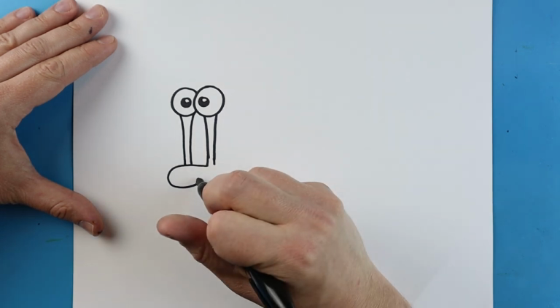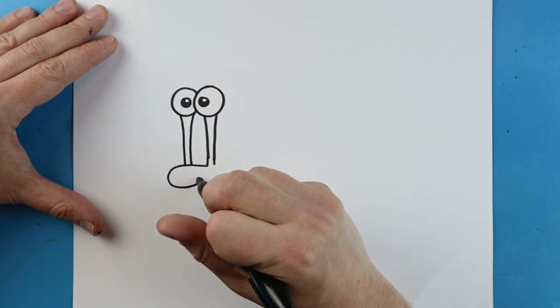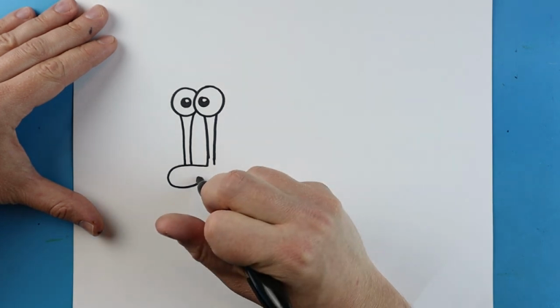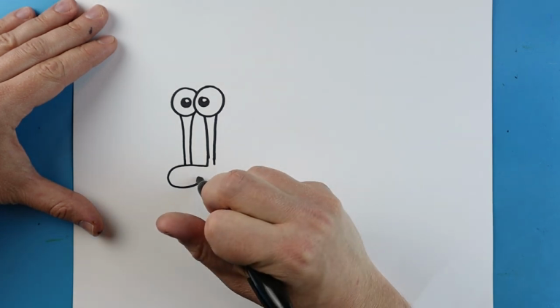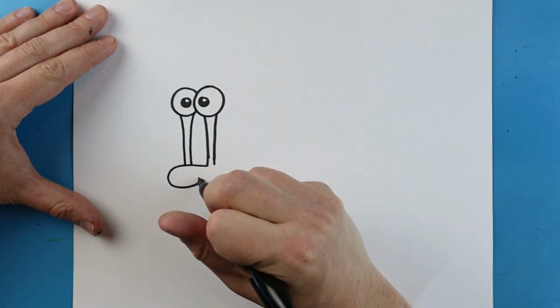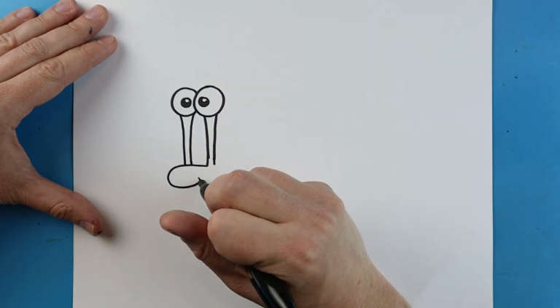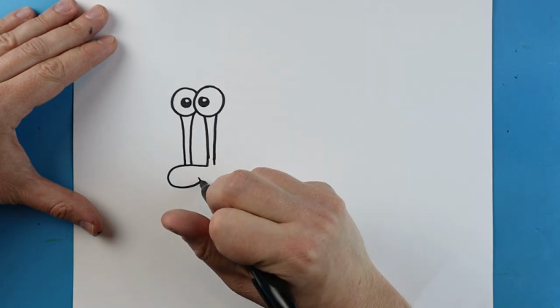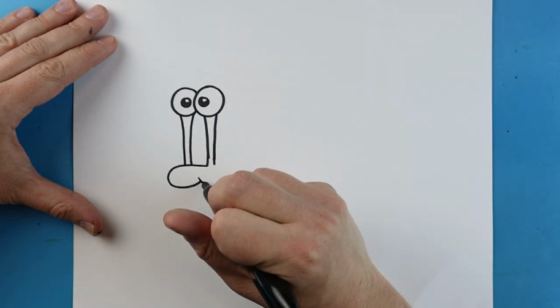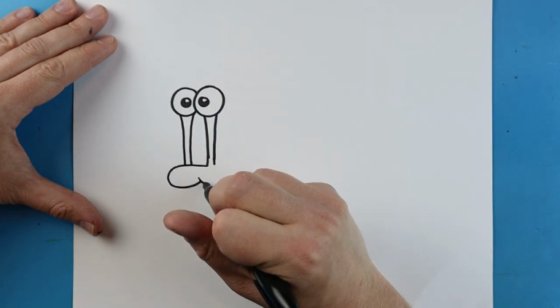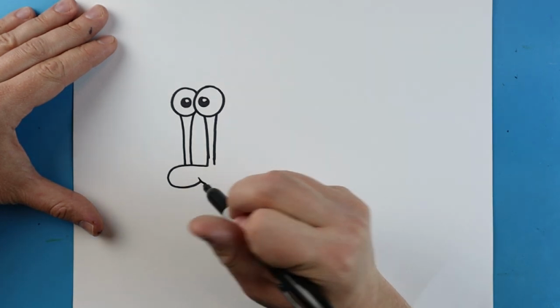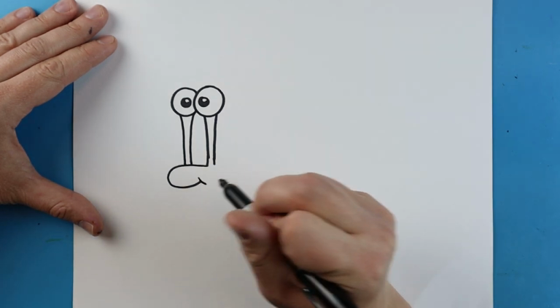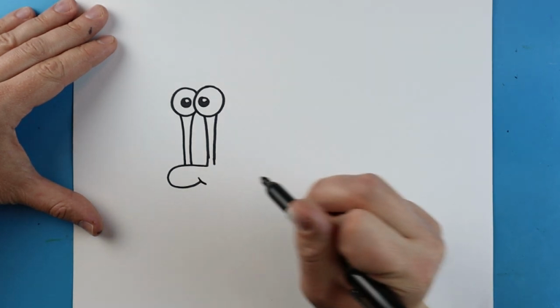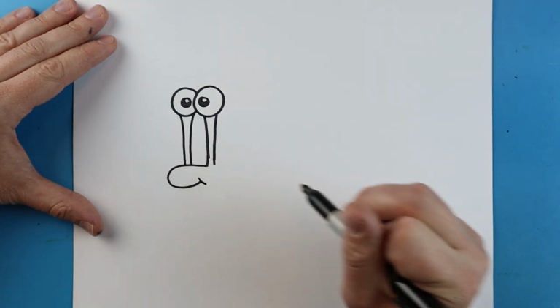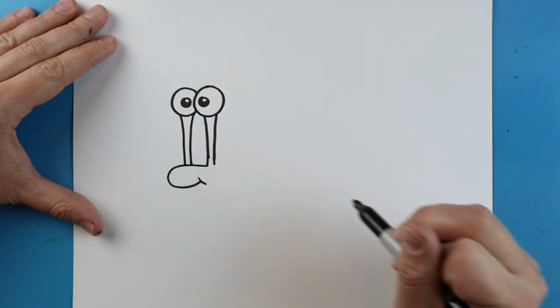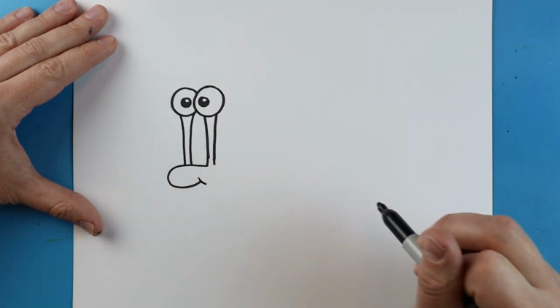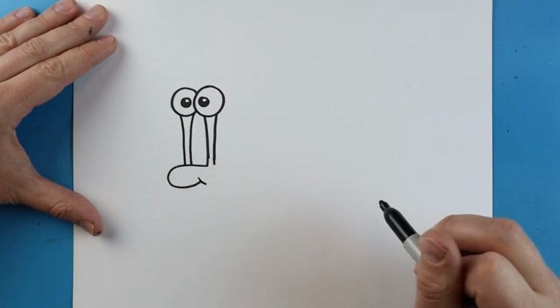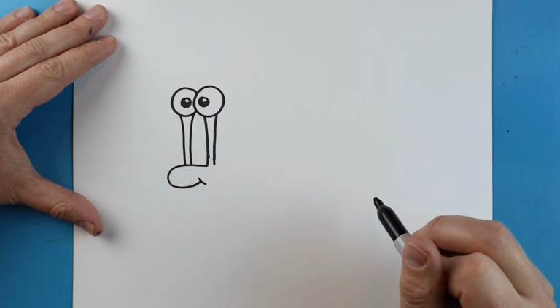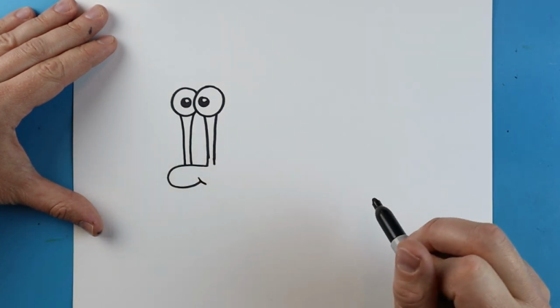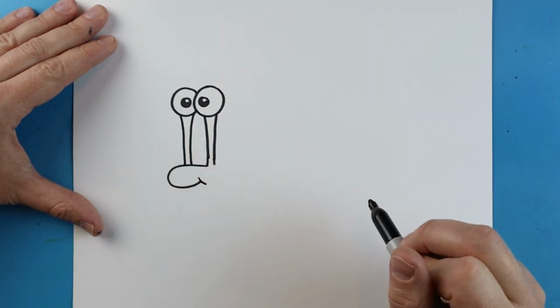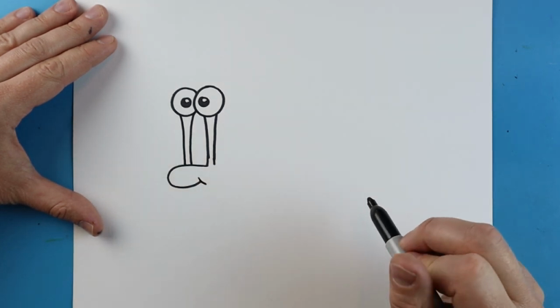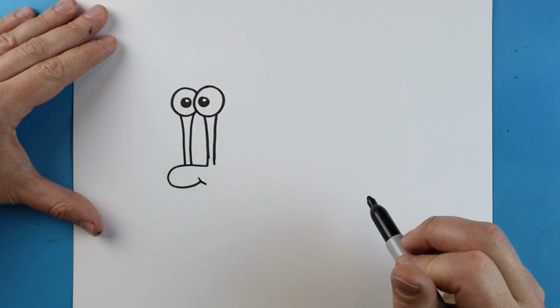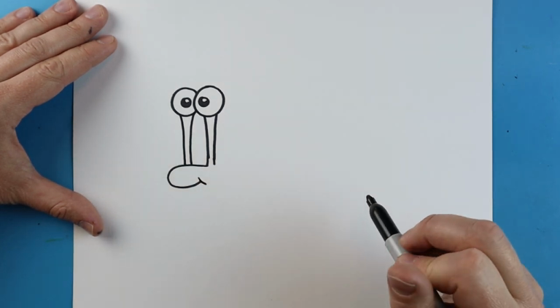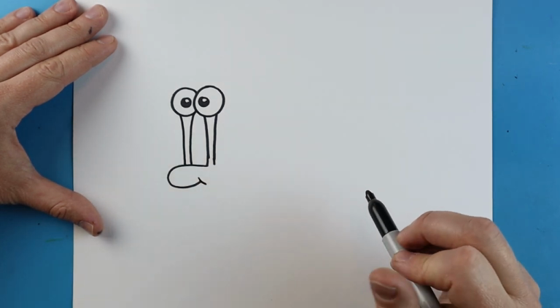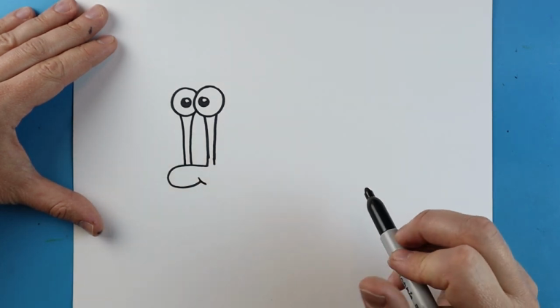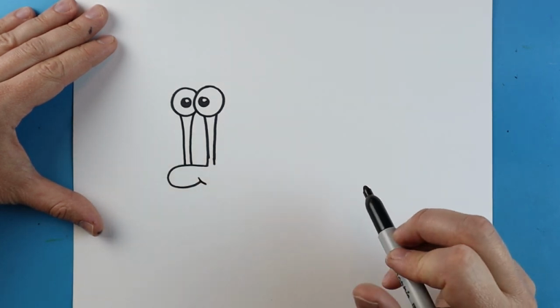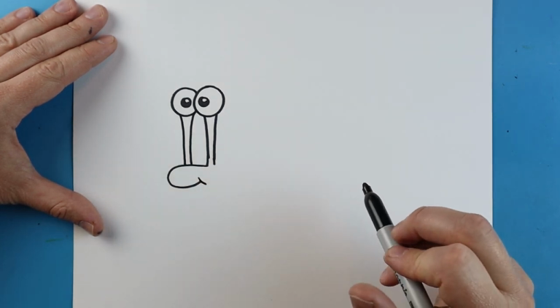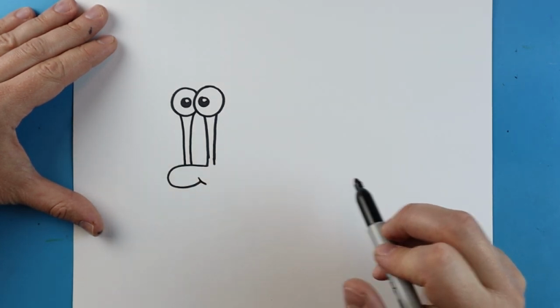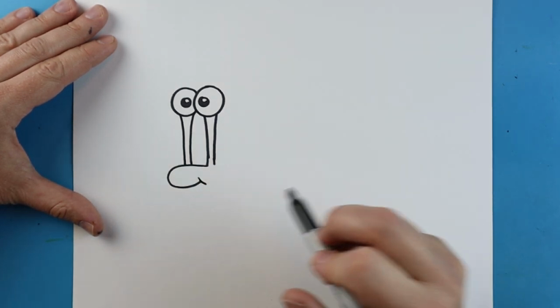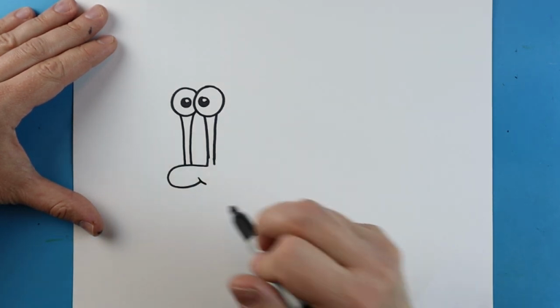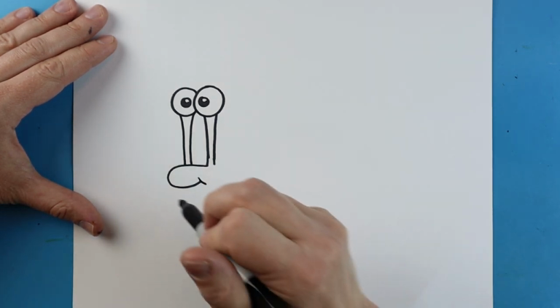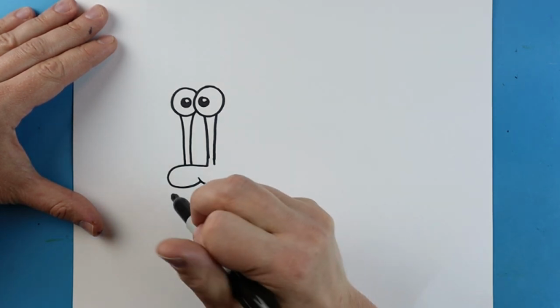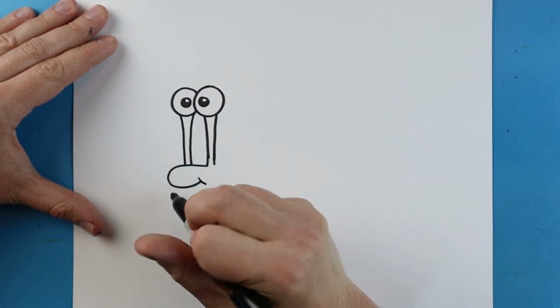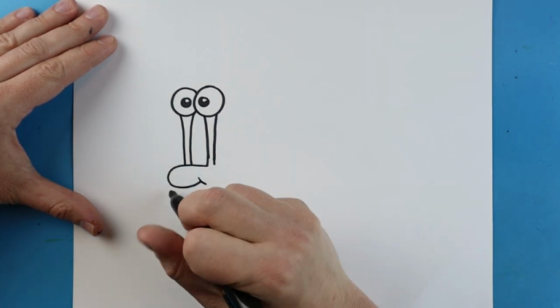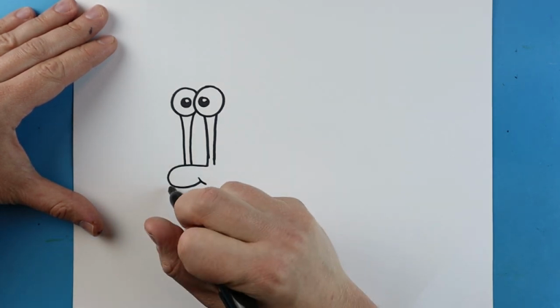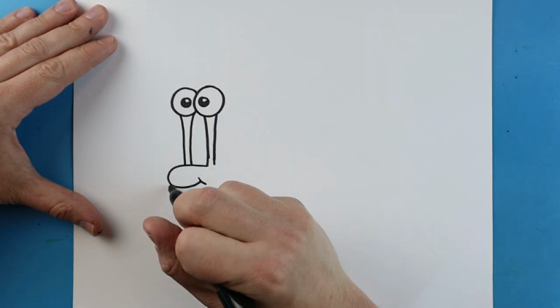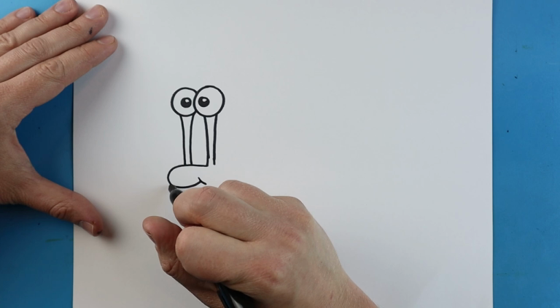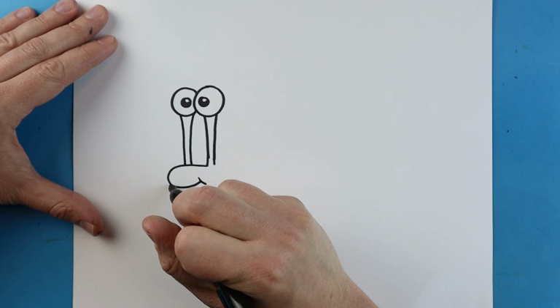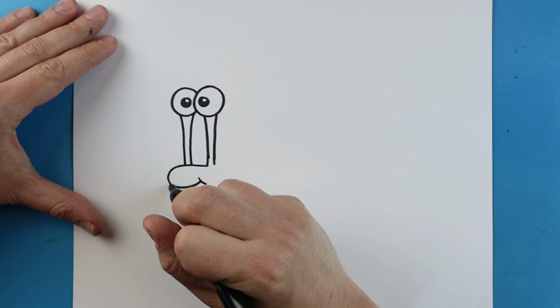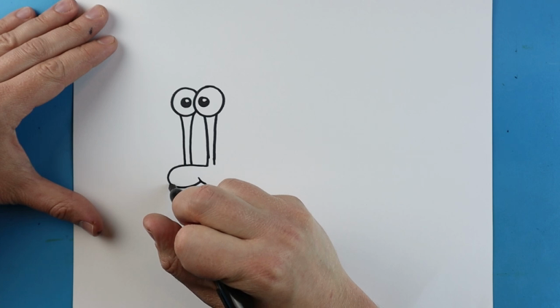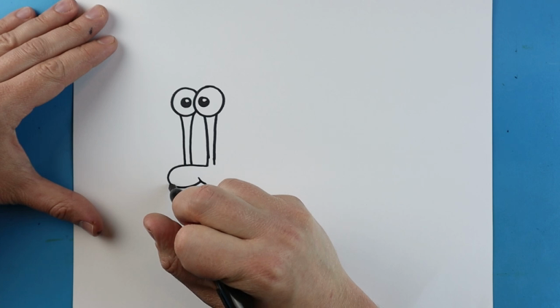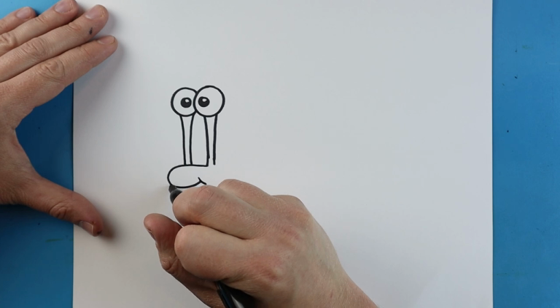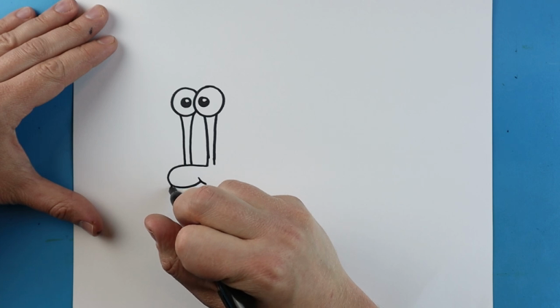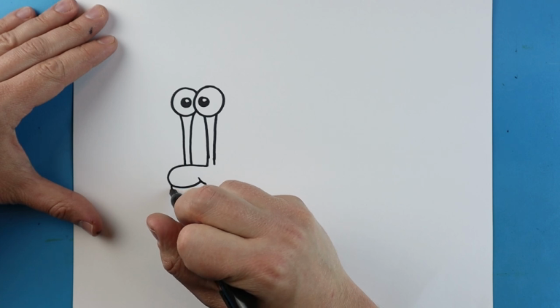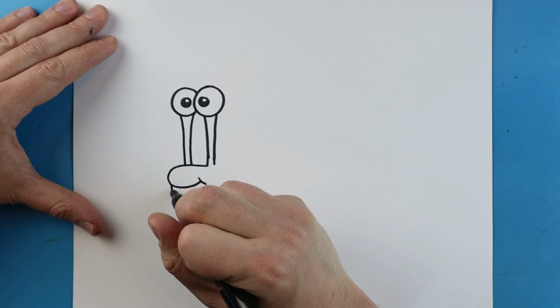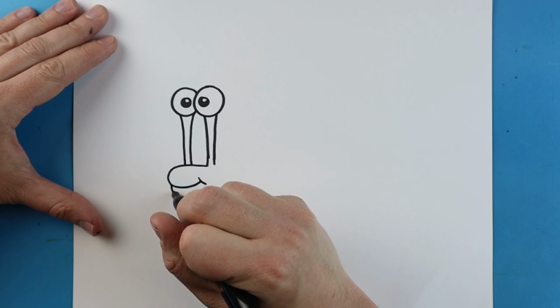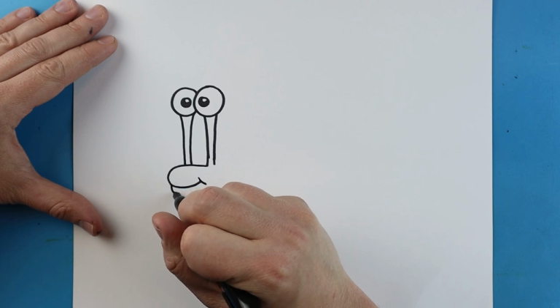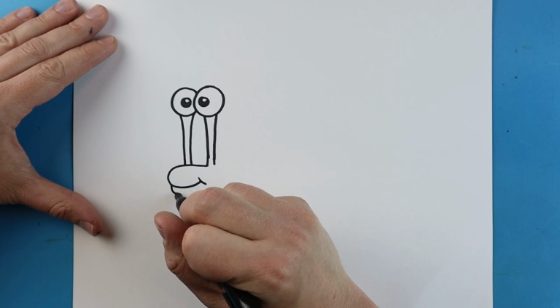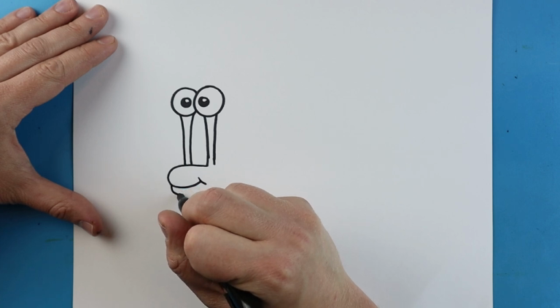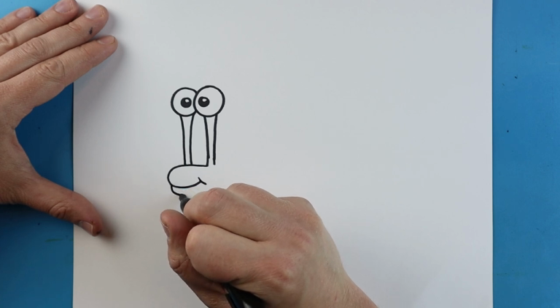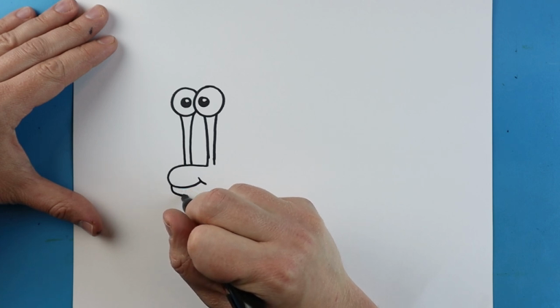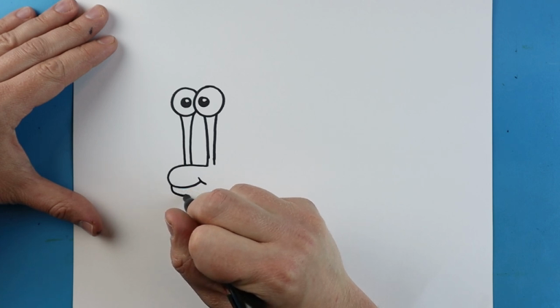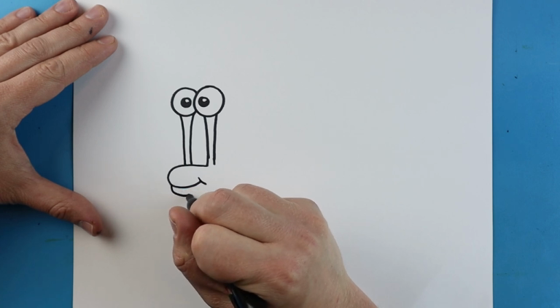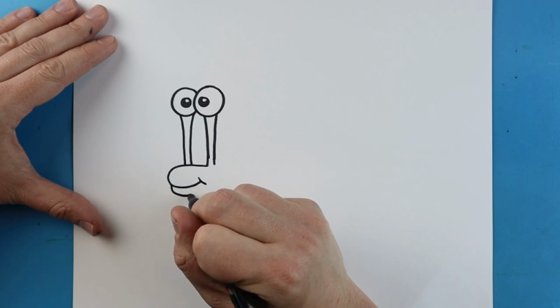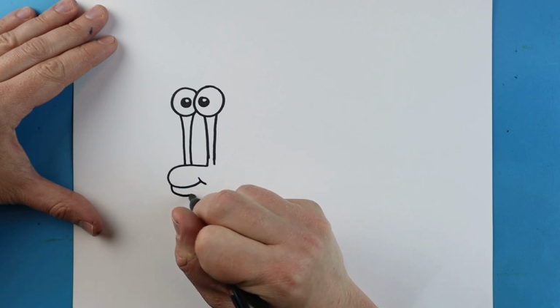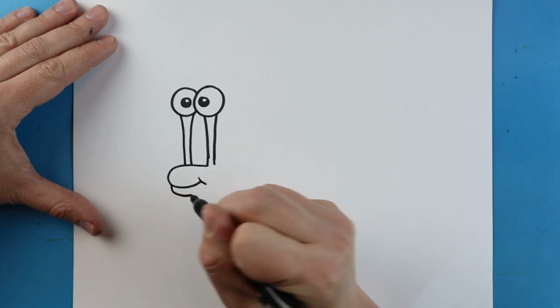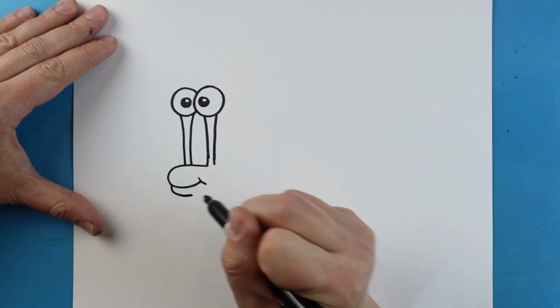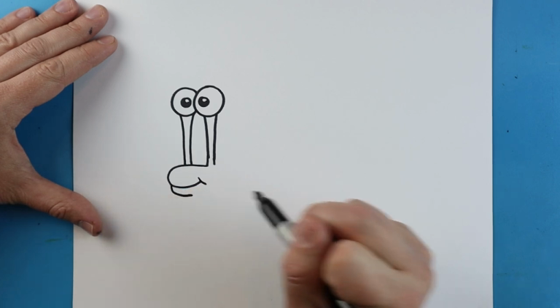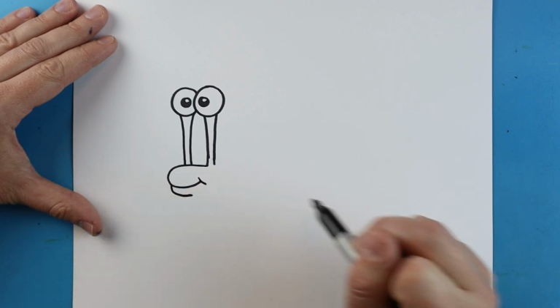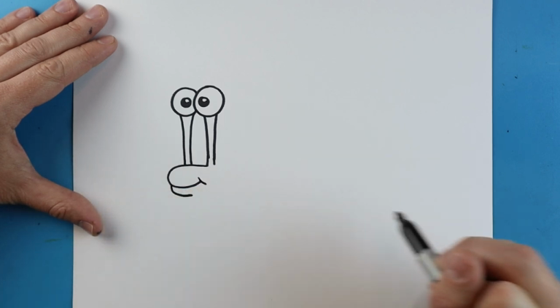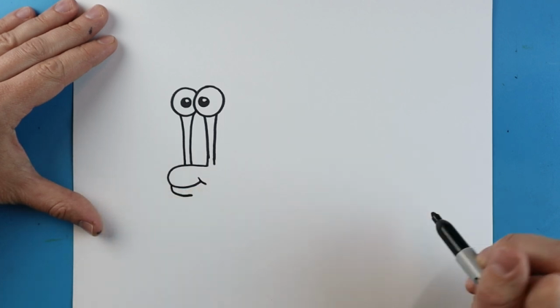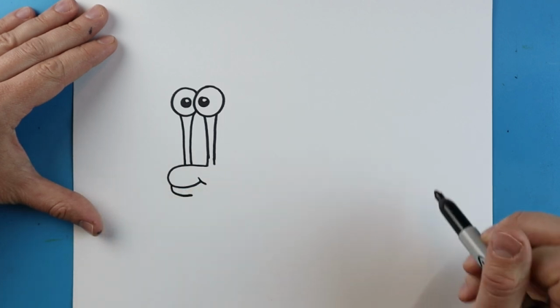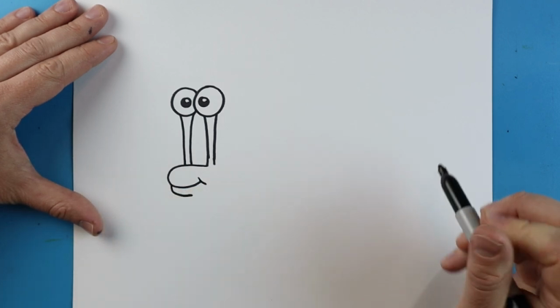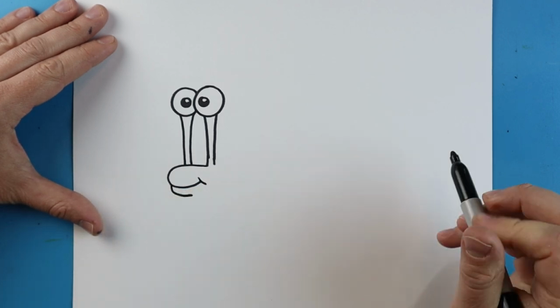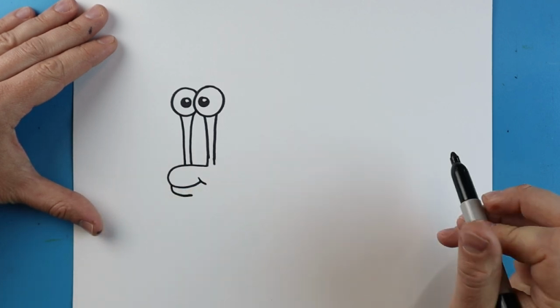I'm going to add a little curve line right here for part of the smile, and then add another little curve line over here.